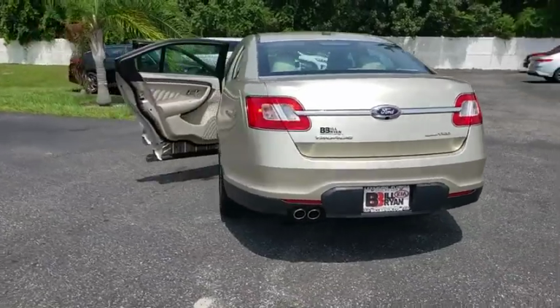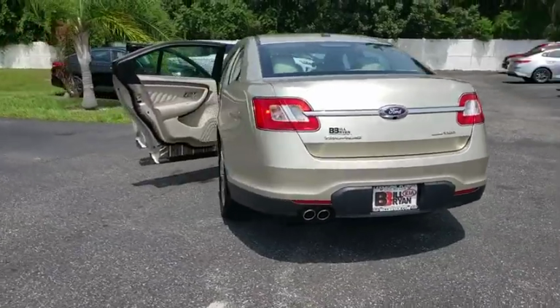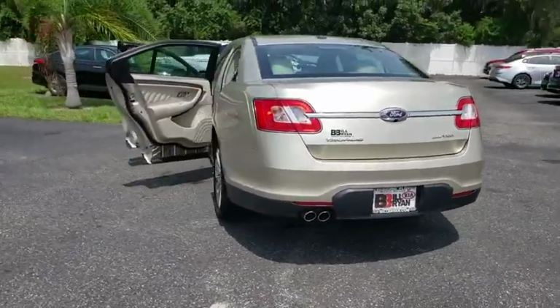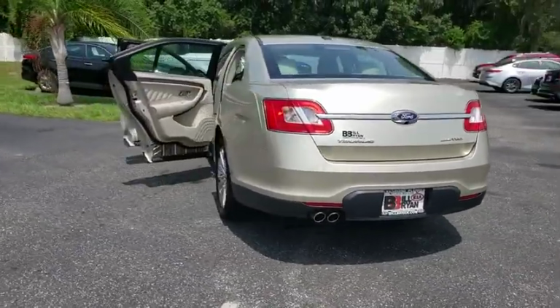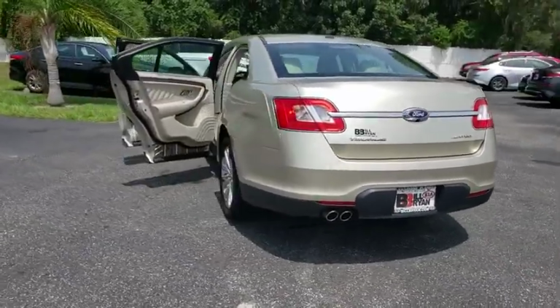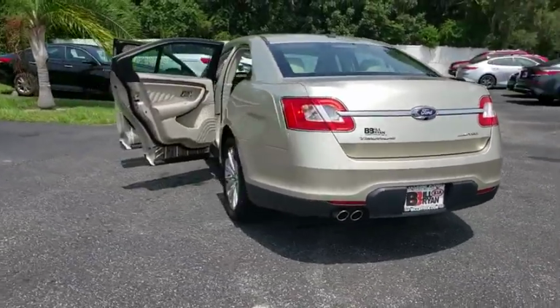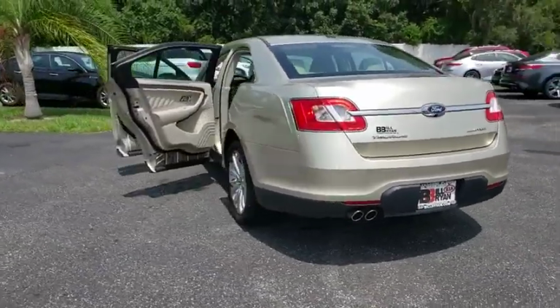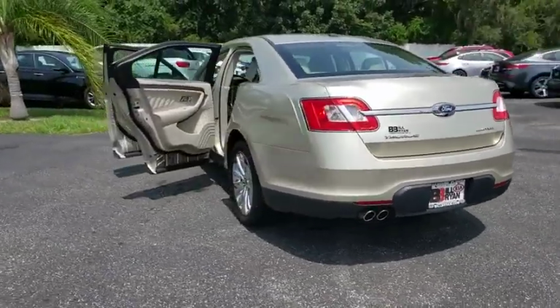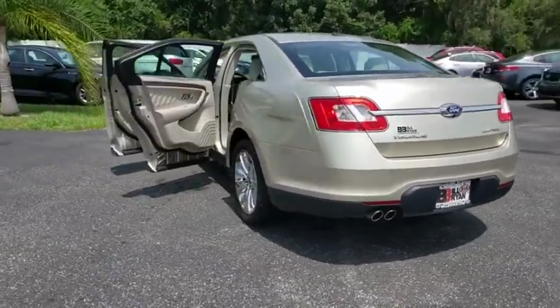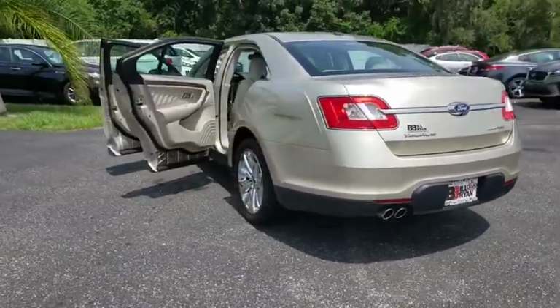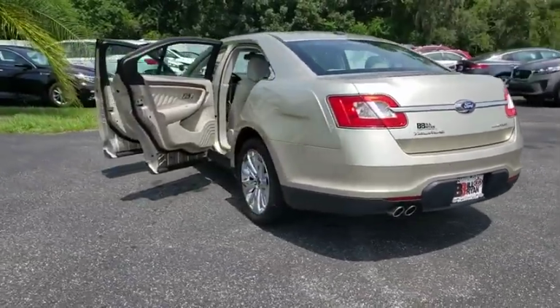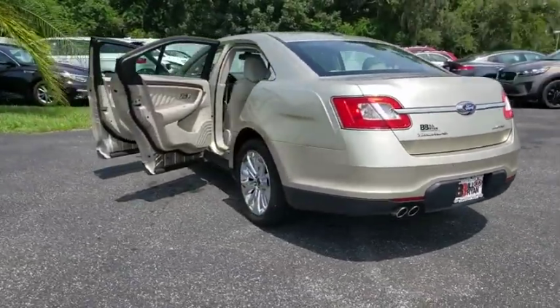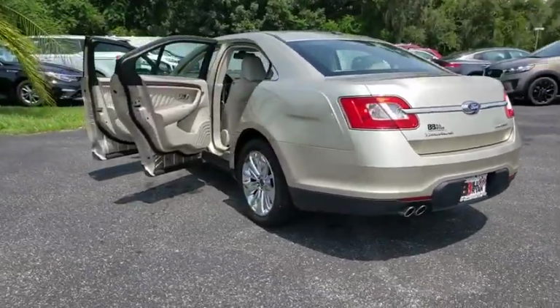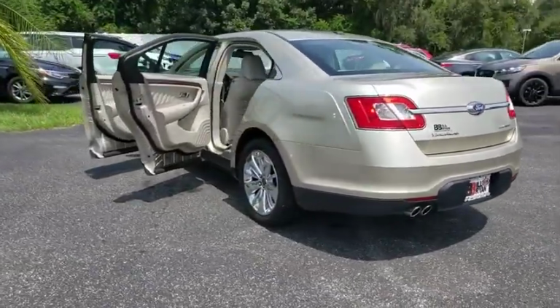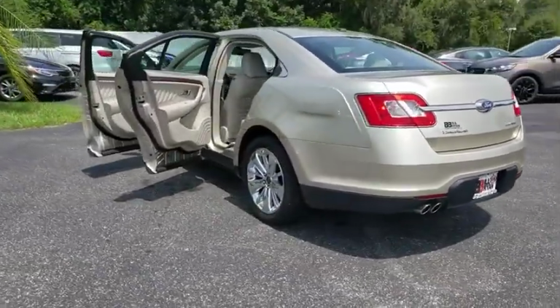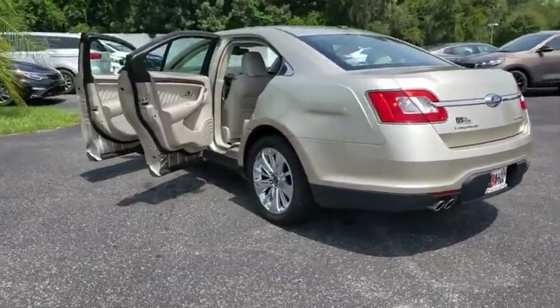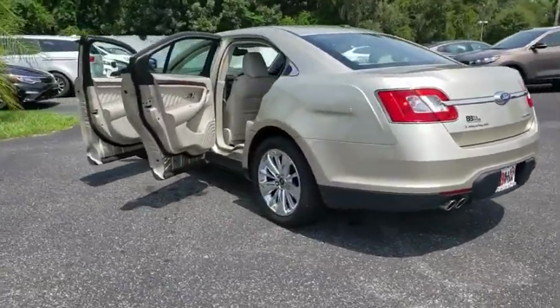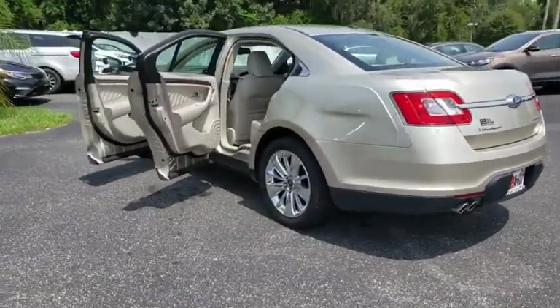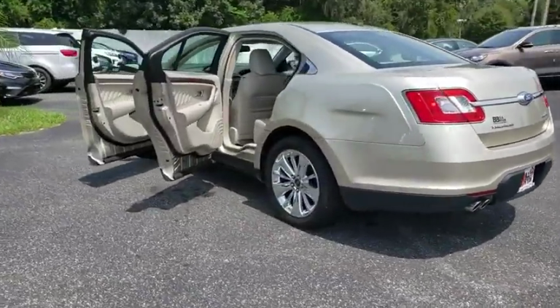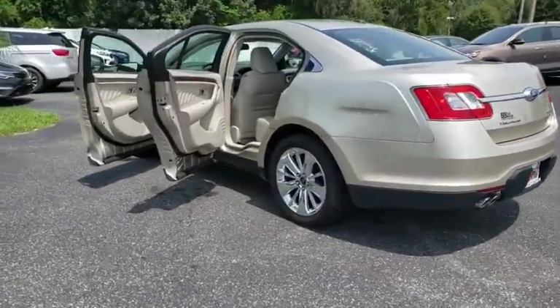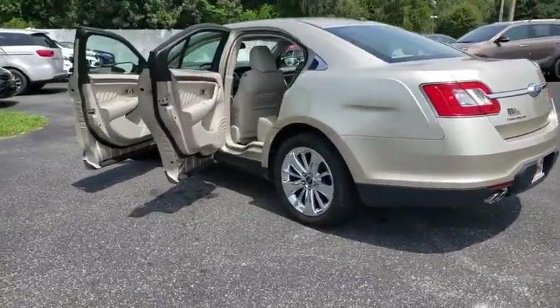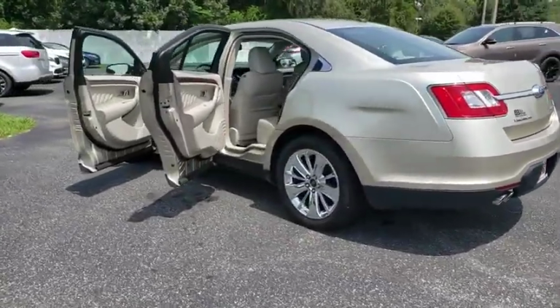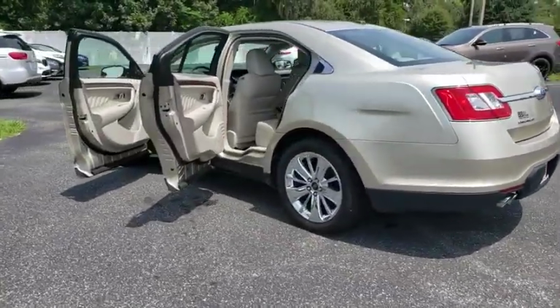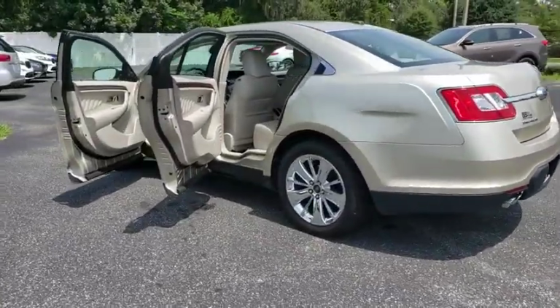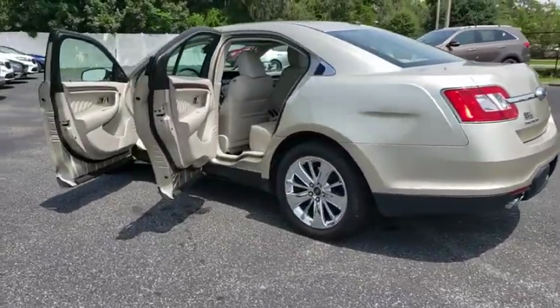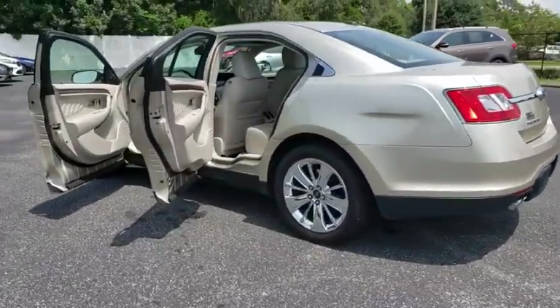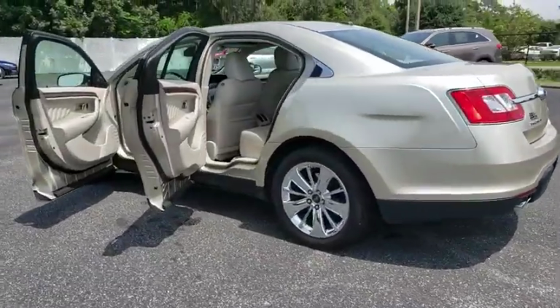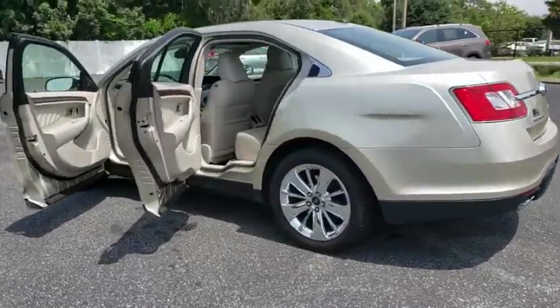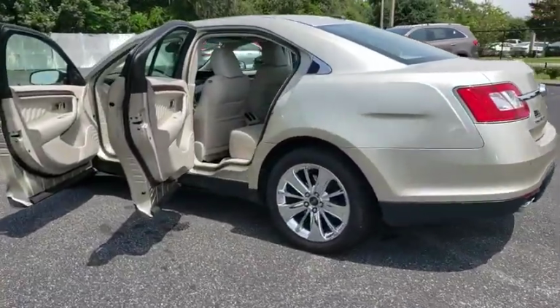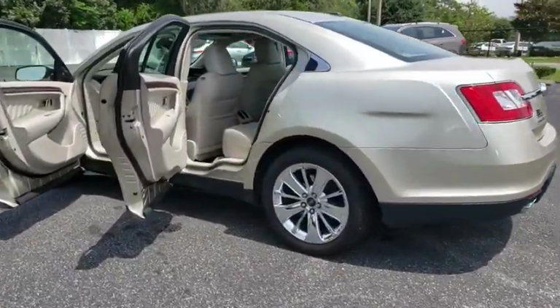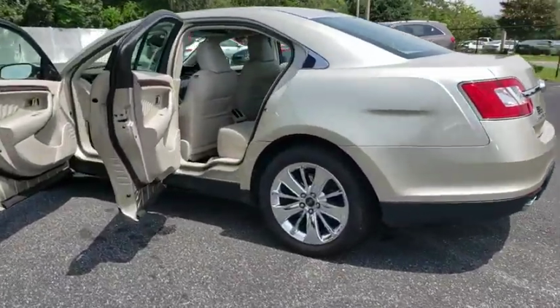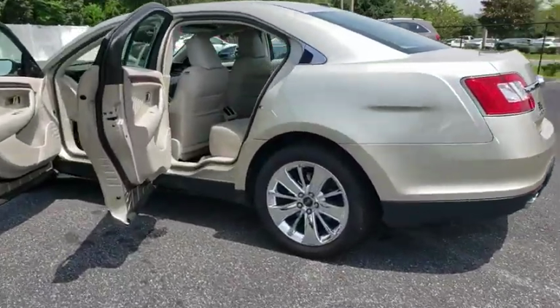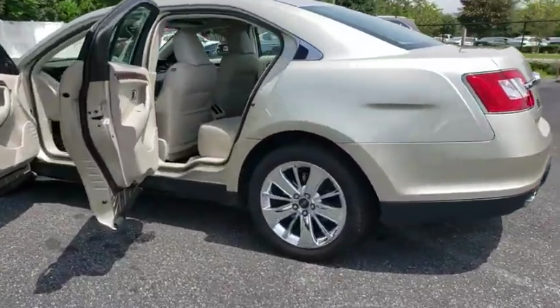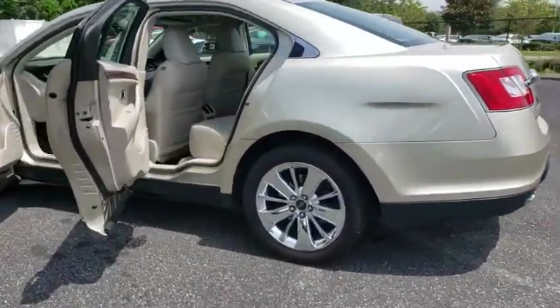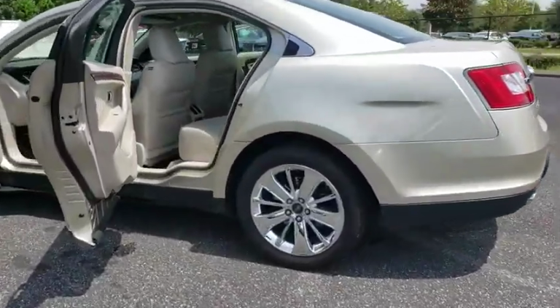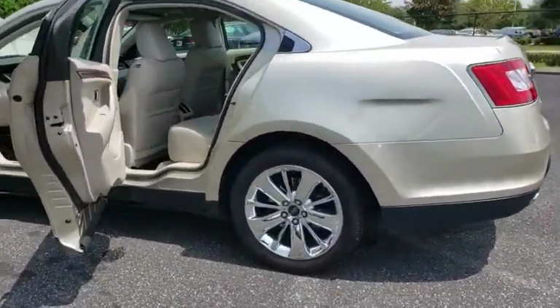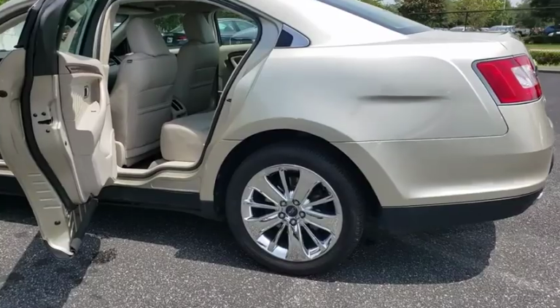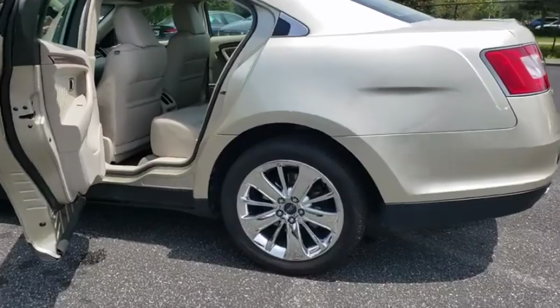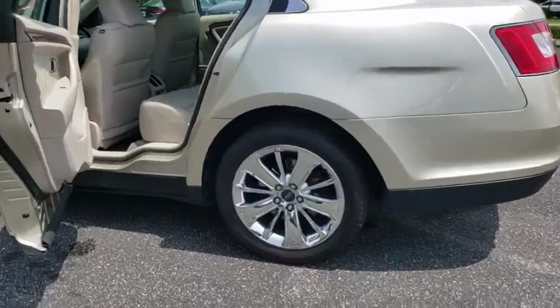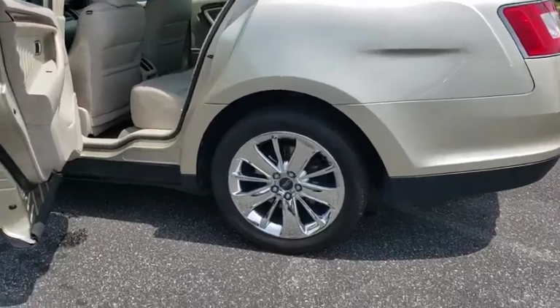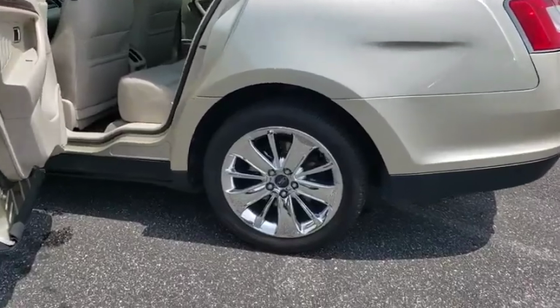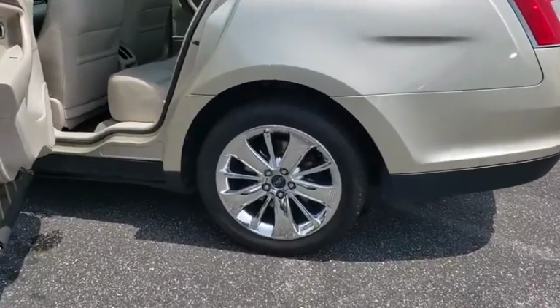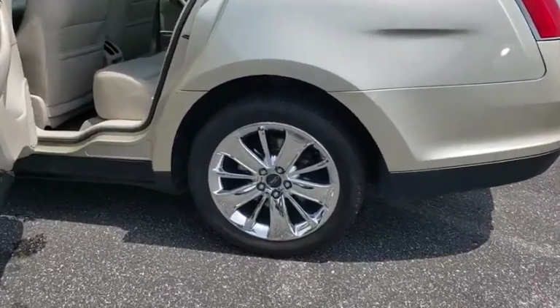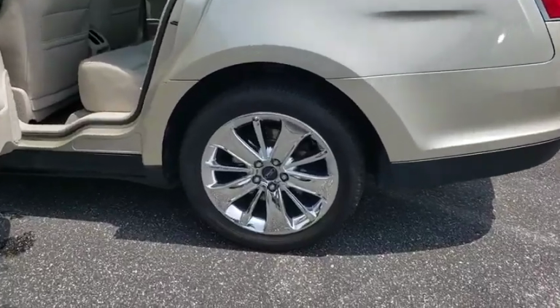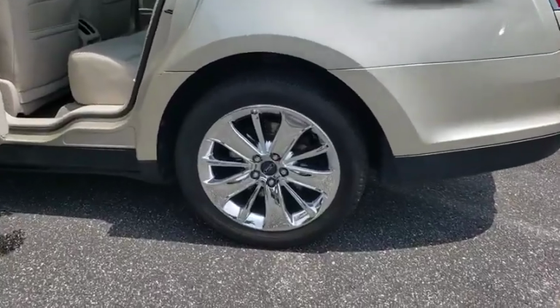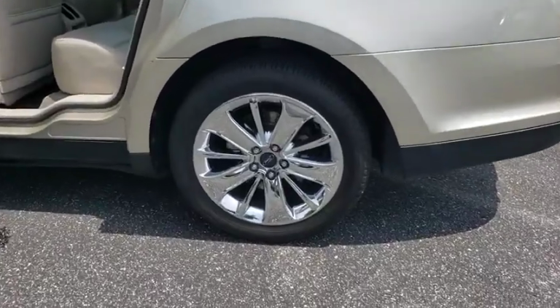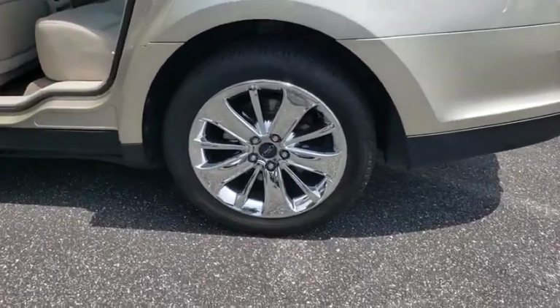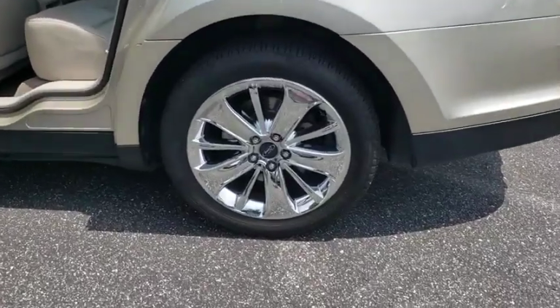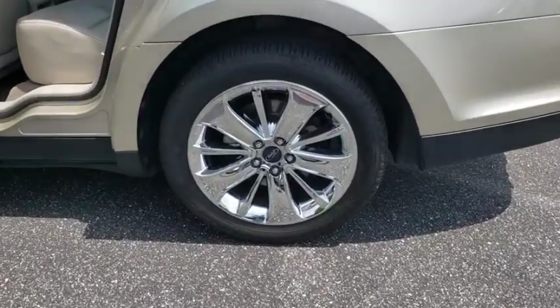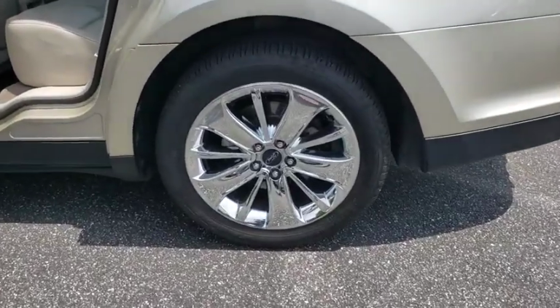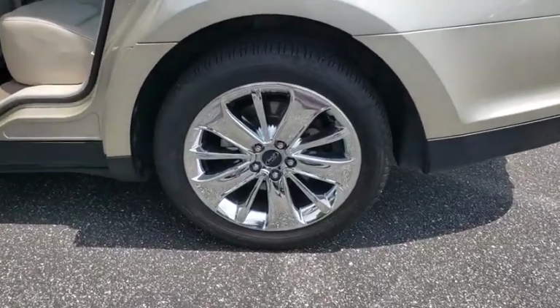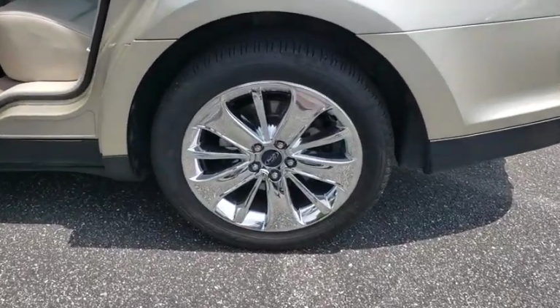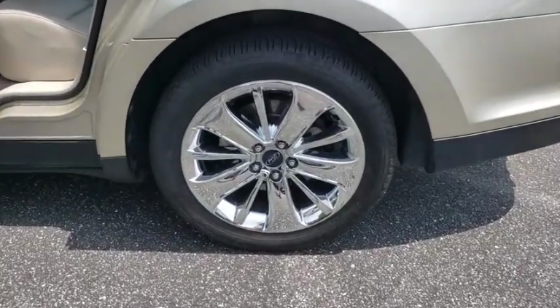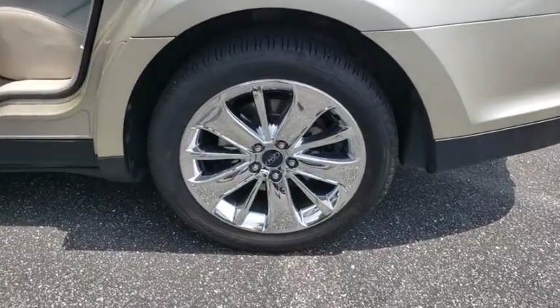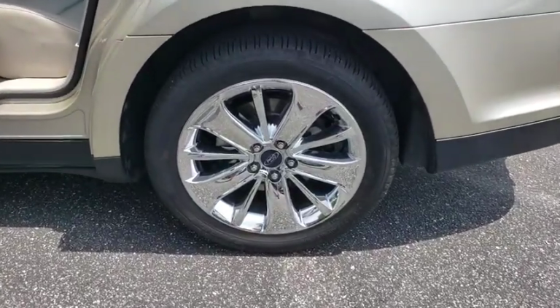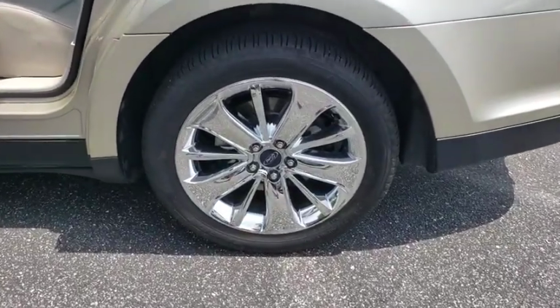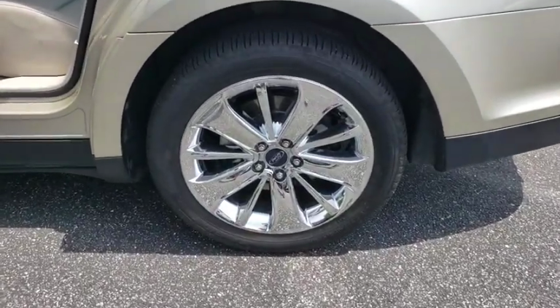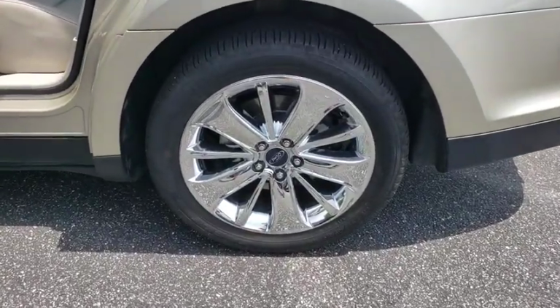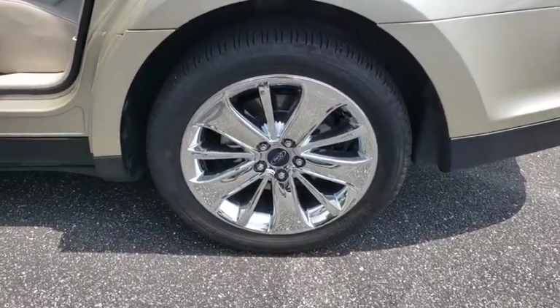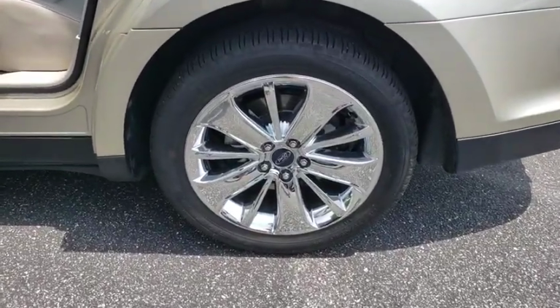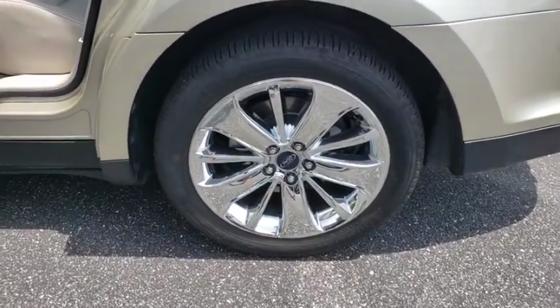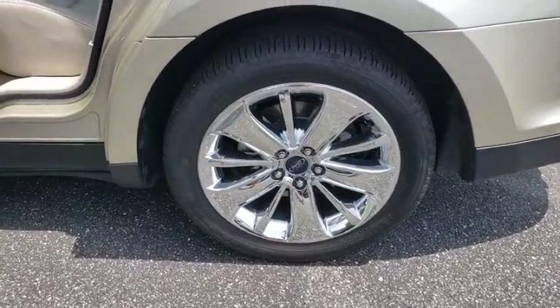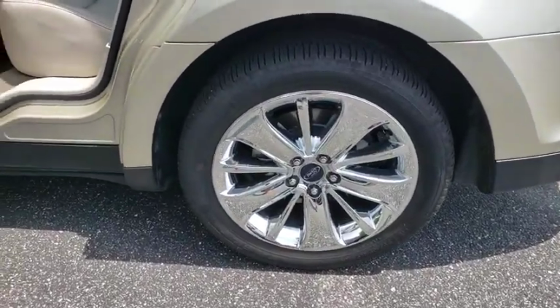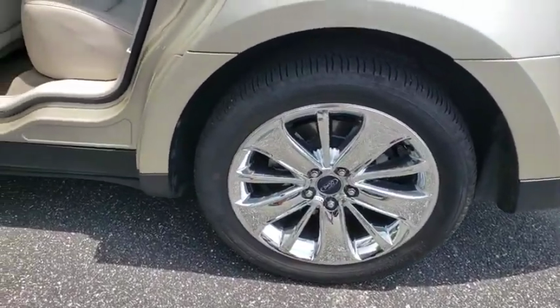This vehicle has less than 100,000 miles. Here are some of this vehicle's great options: steering wheel audio controls,